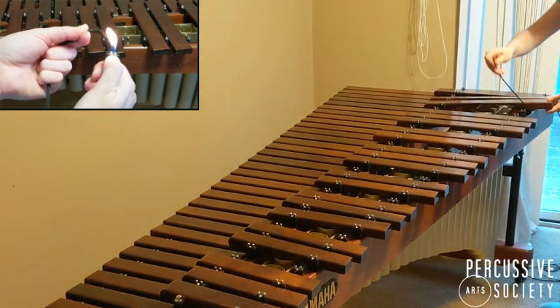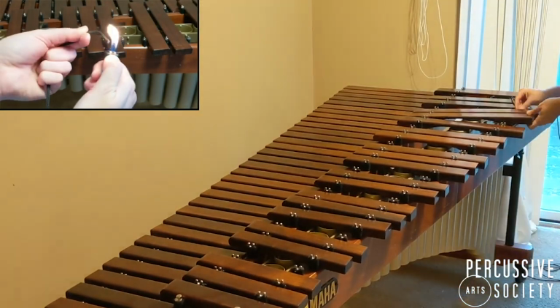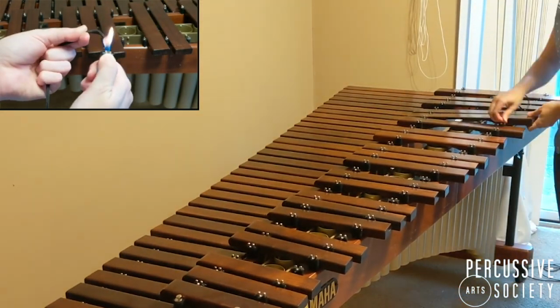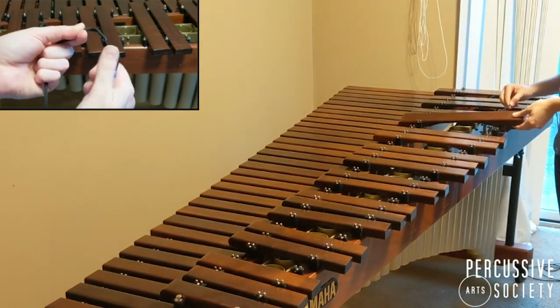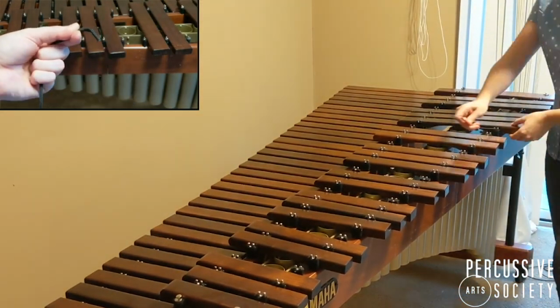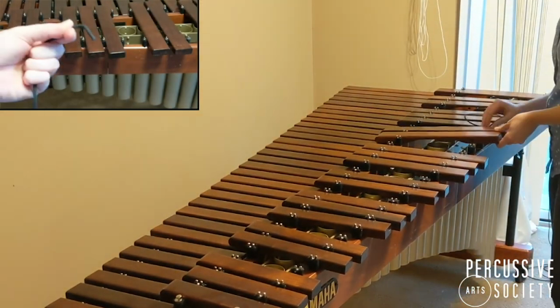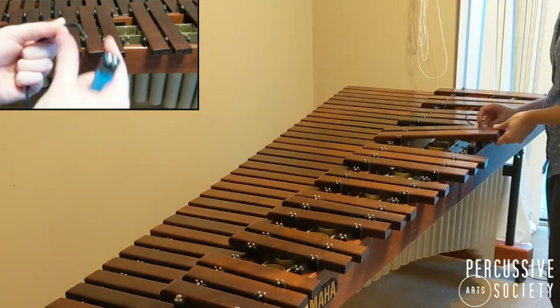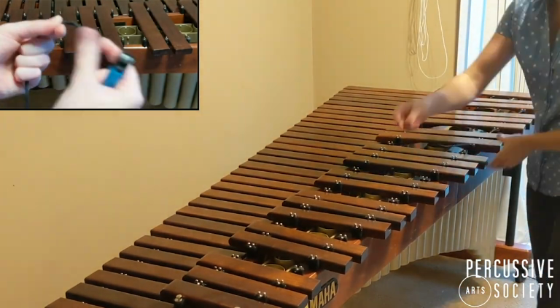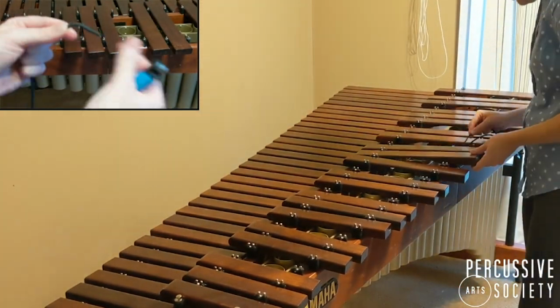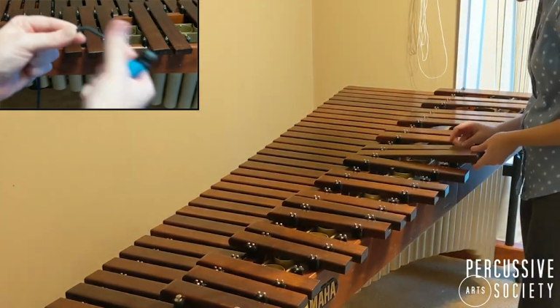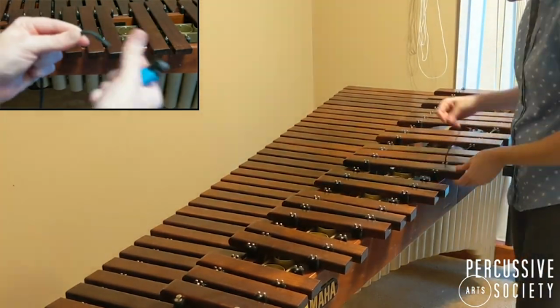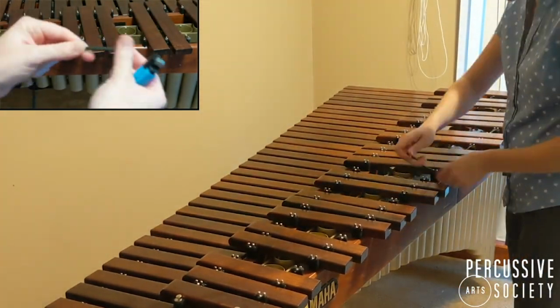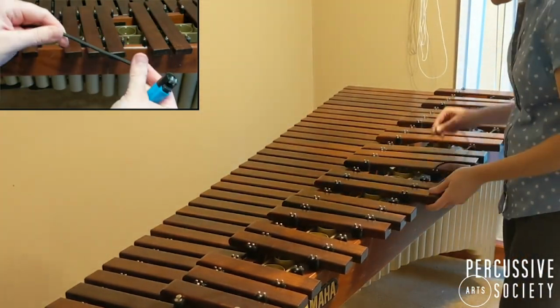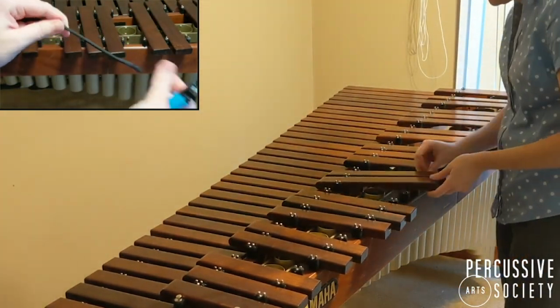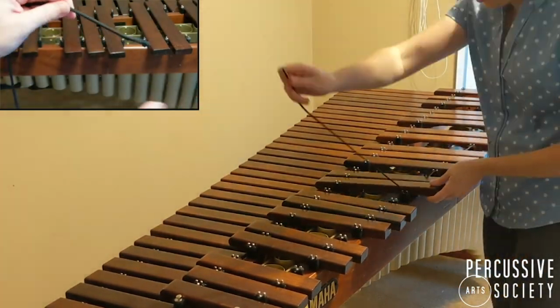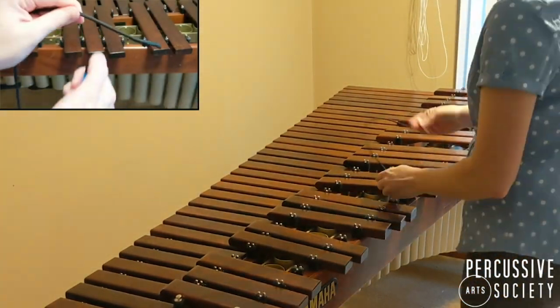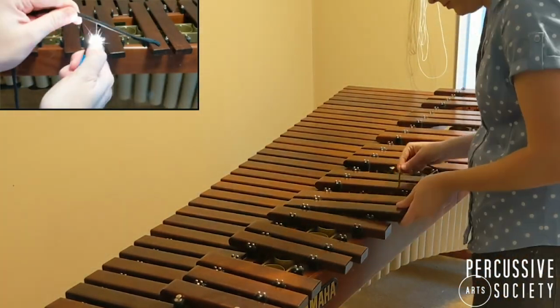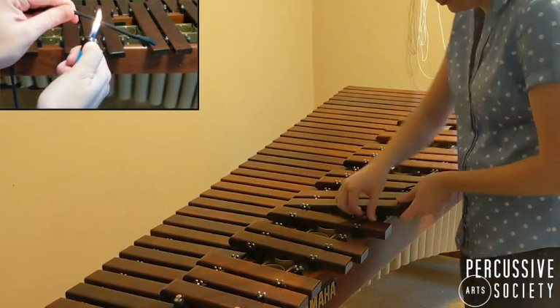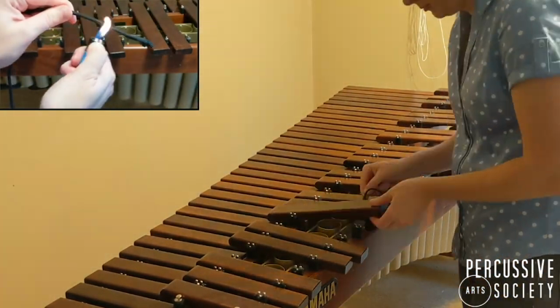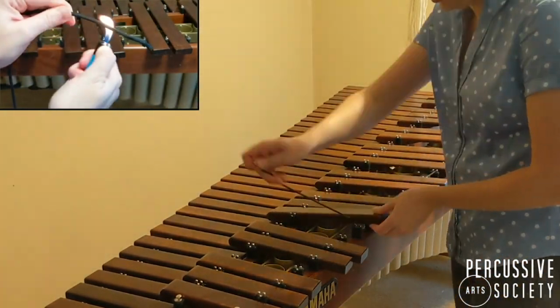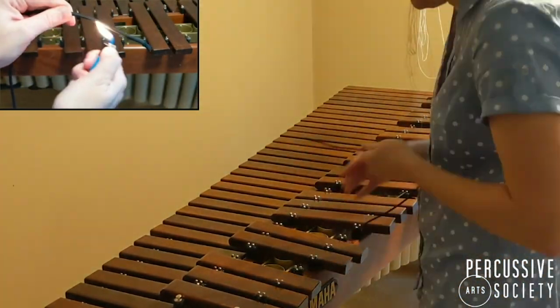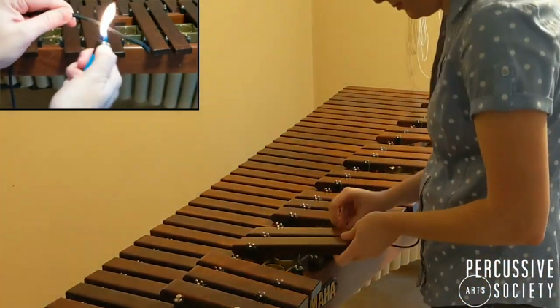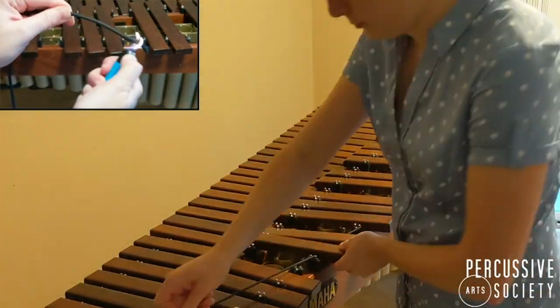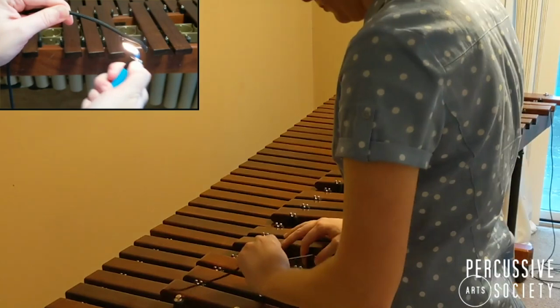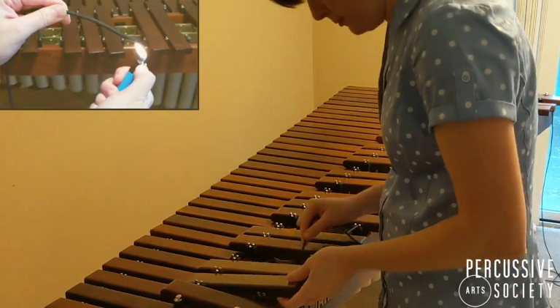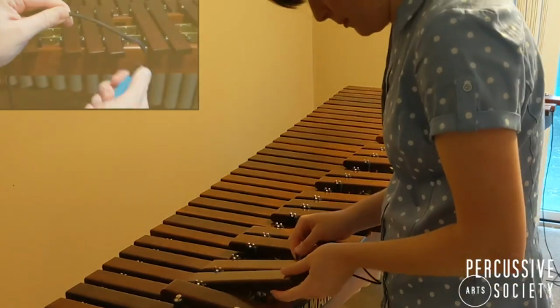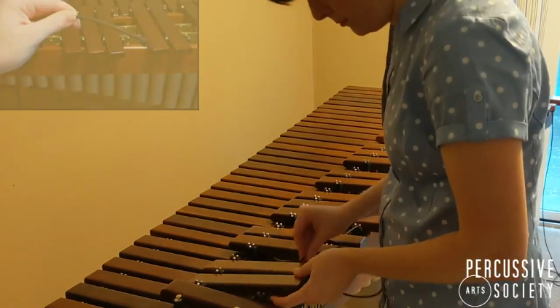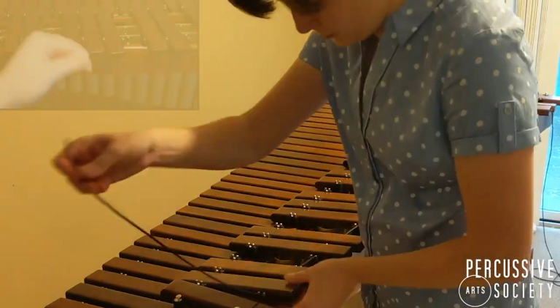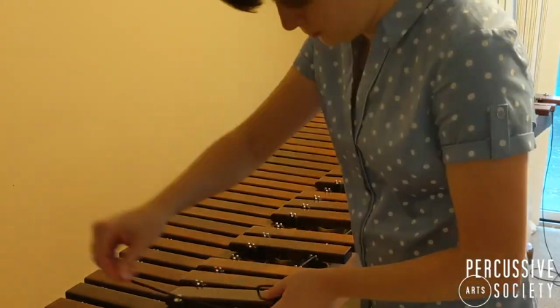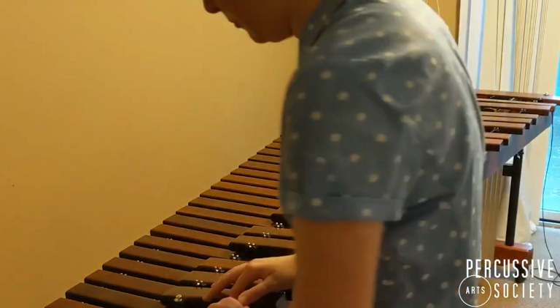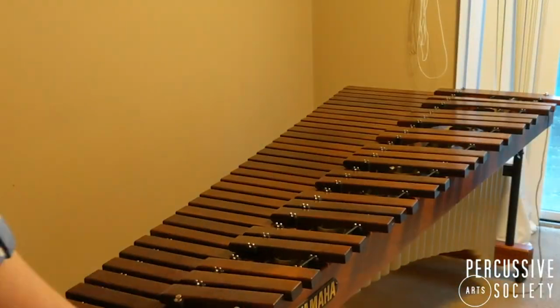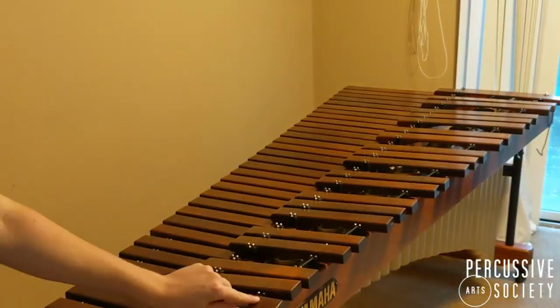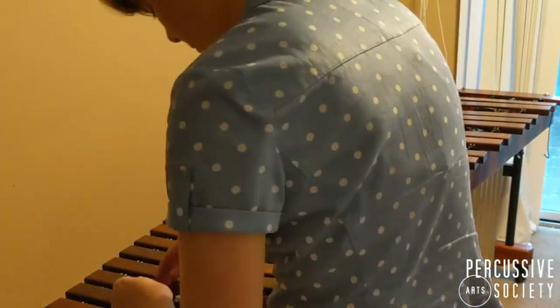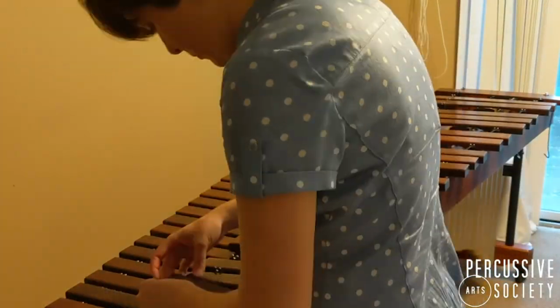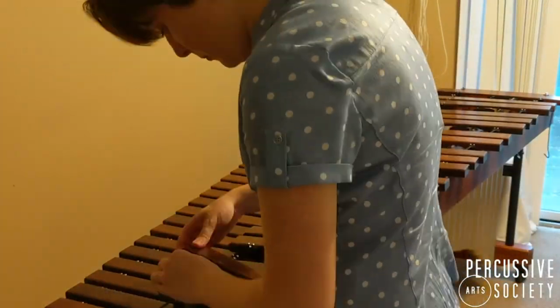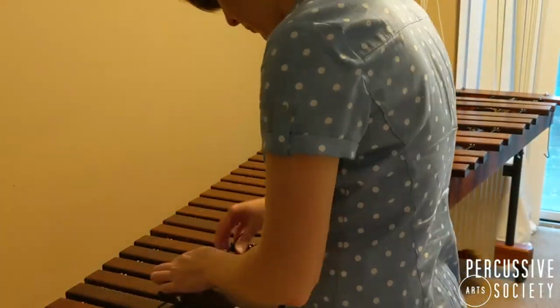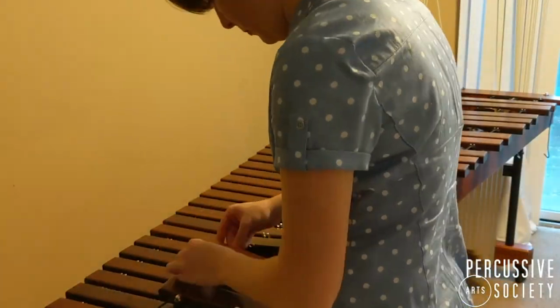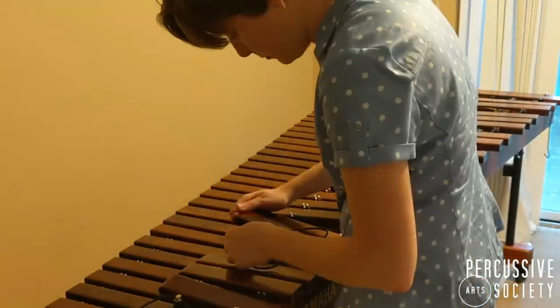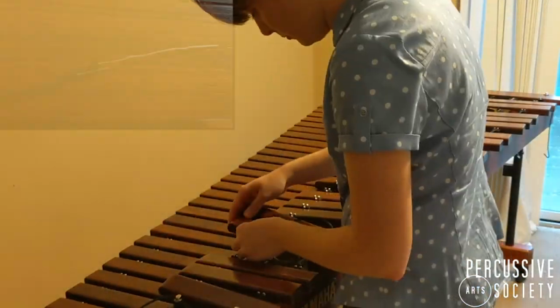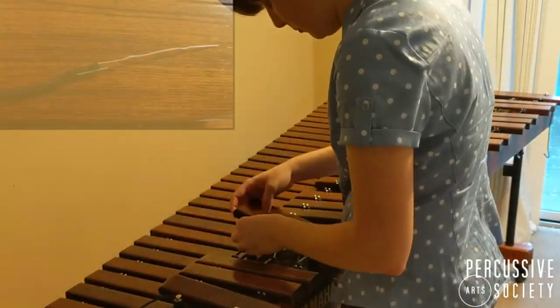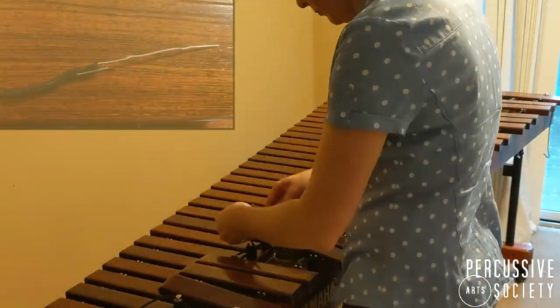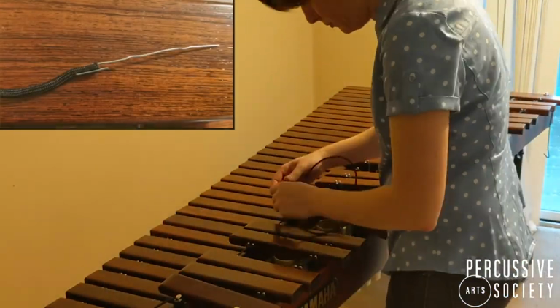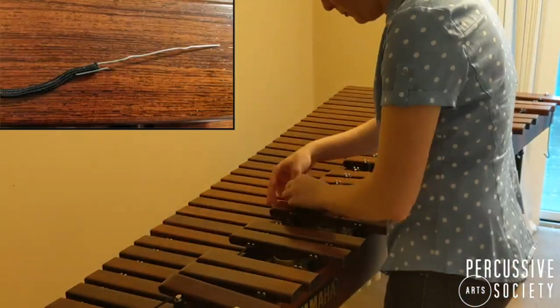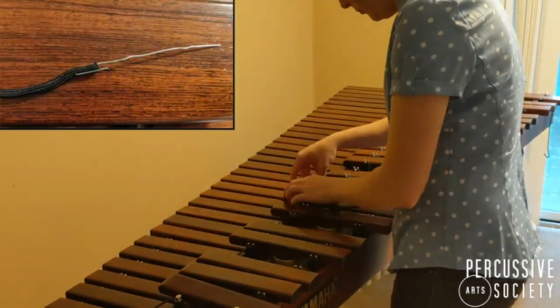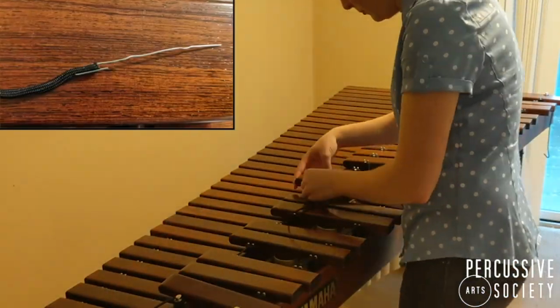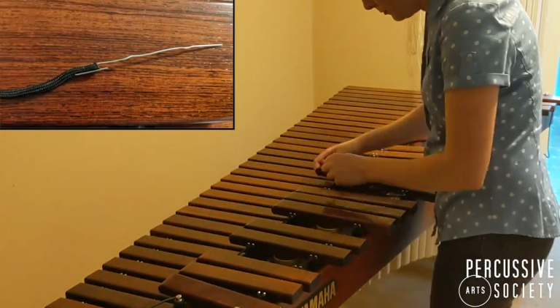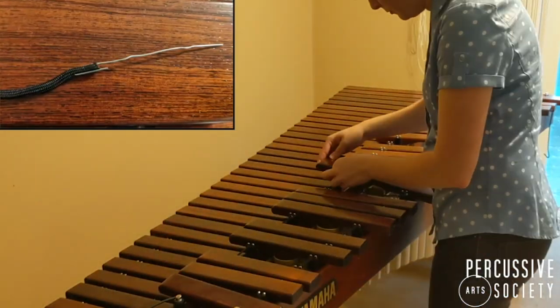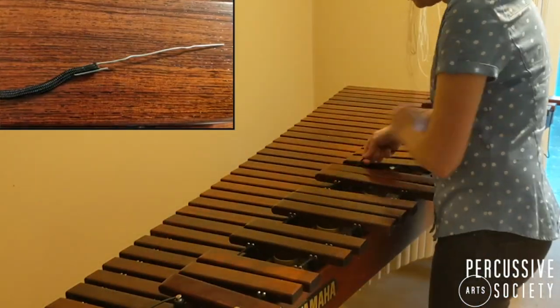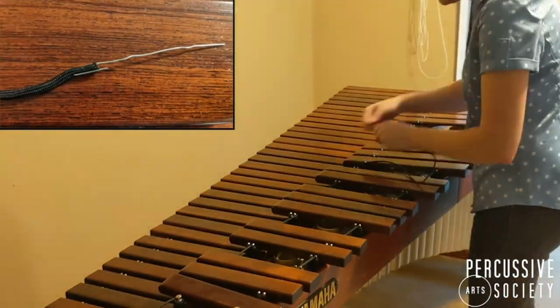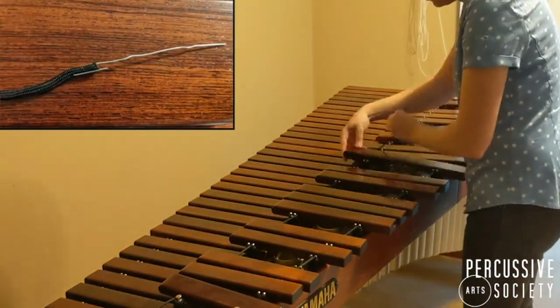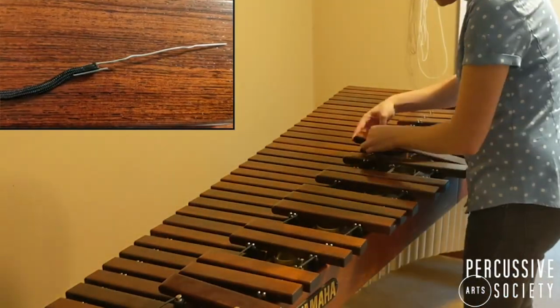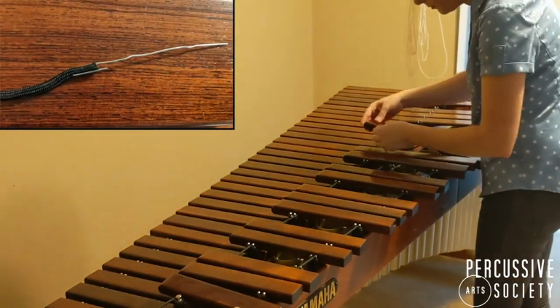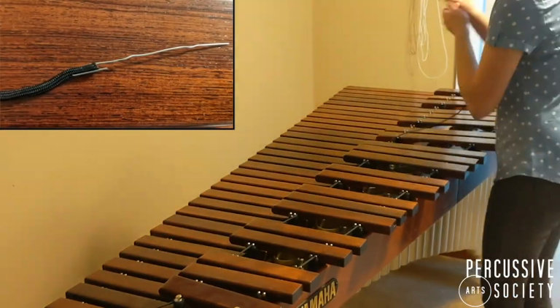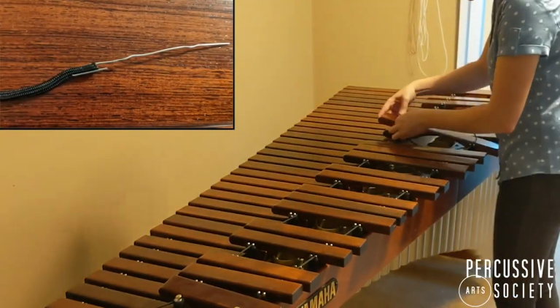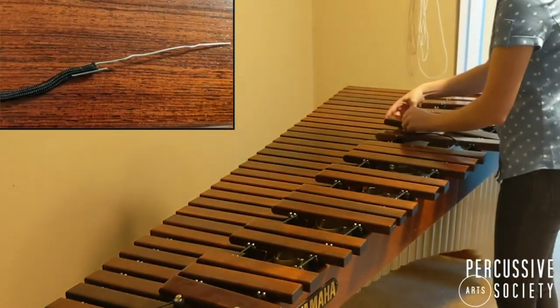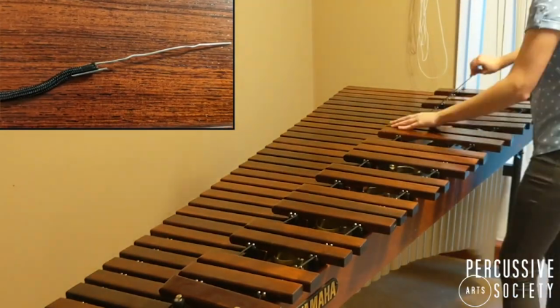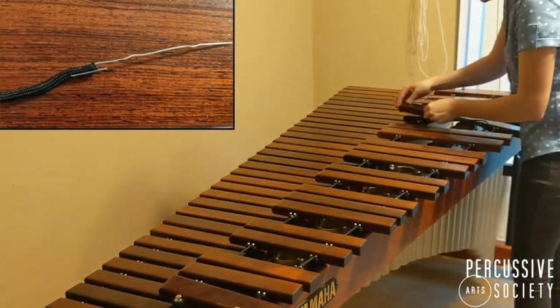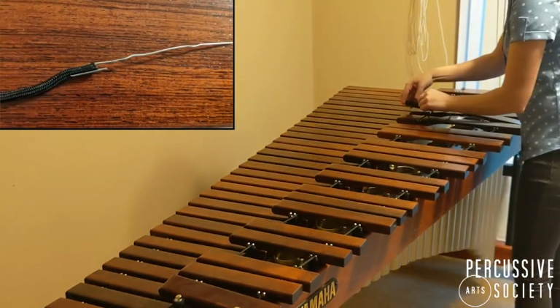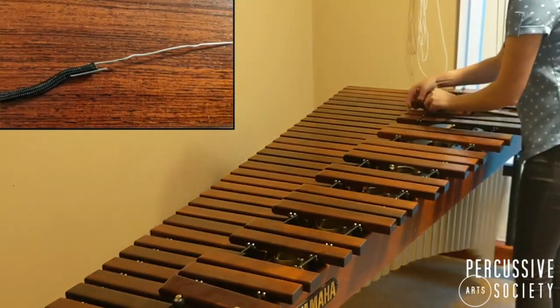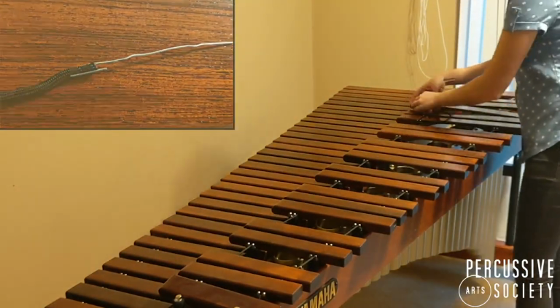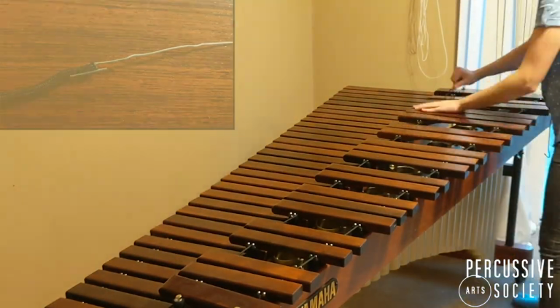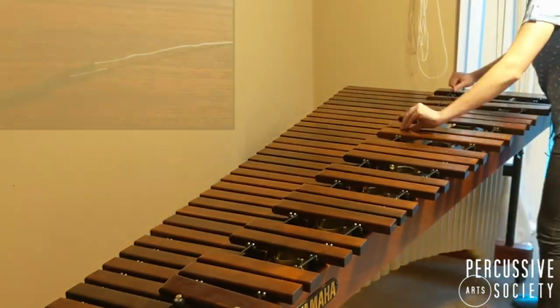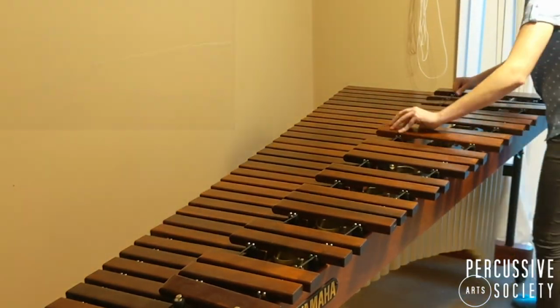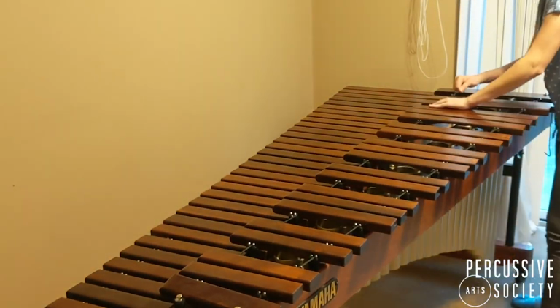Start at the bottom of the instrument and slide the string through each key. Be sure the string rests on the pegs as you go. If the string won't go through, try attaching a paper clip to the end.